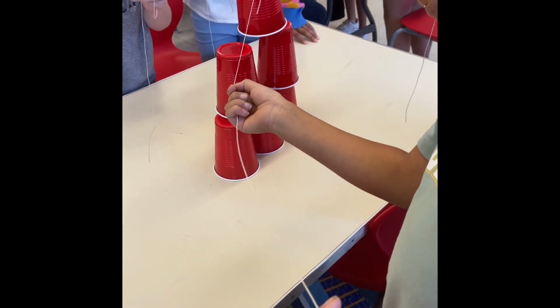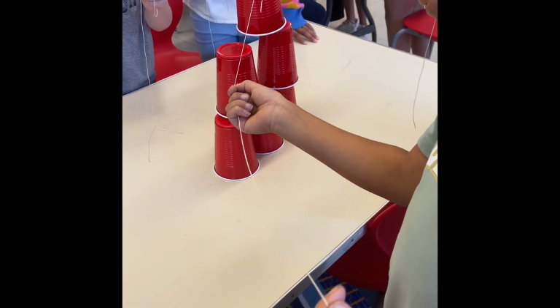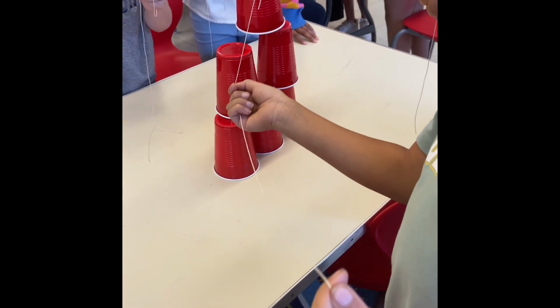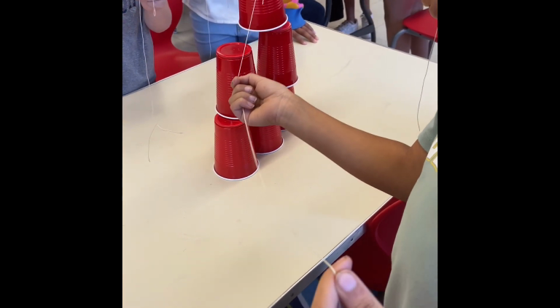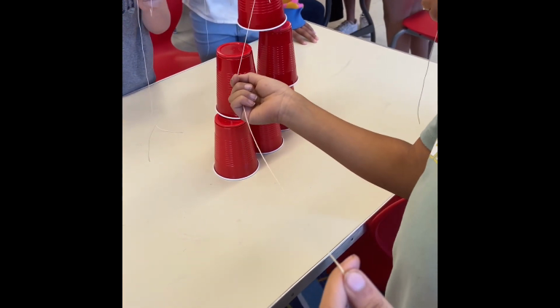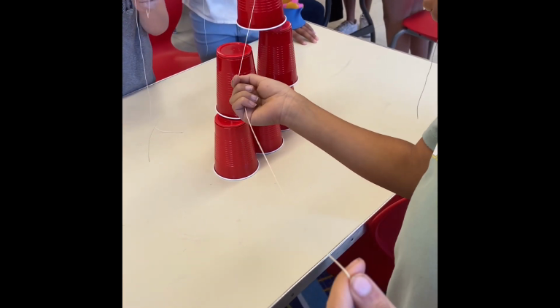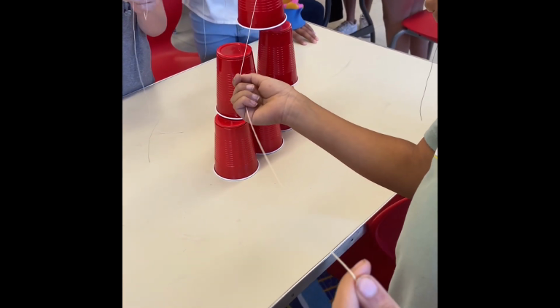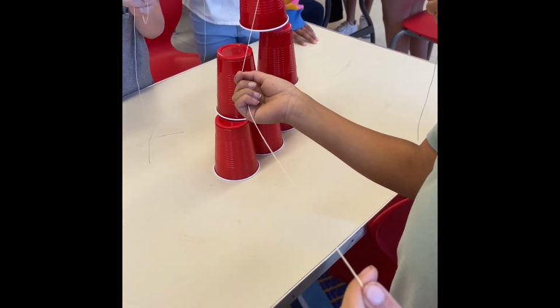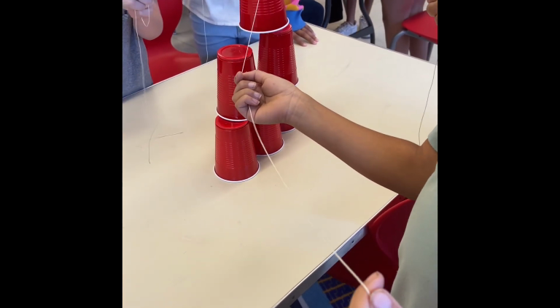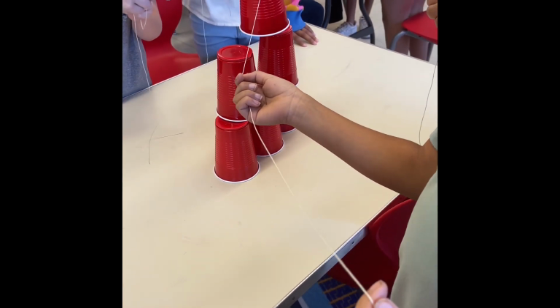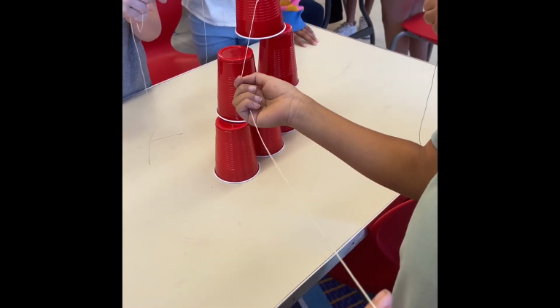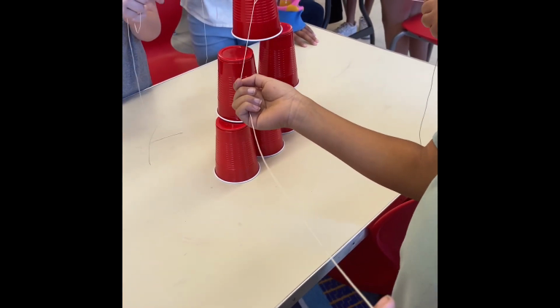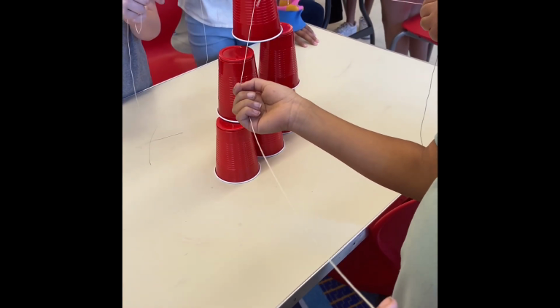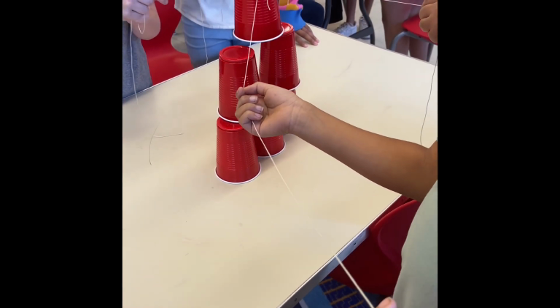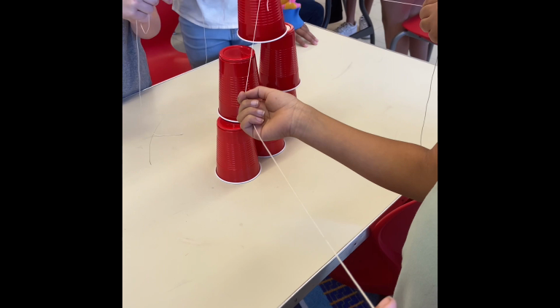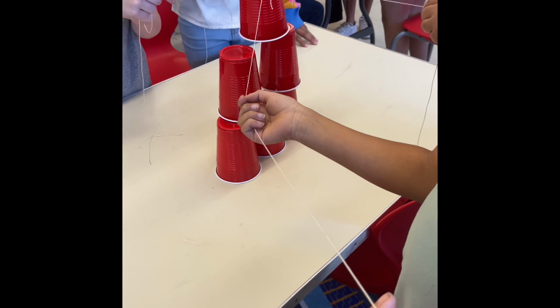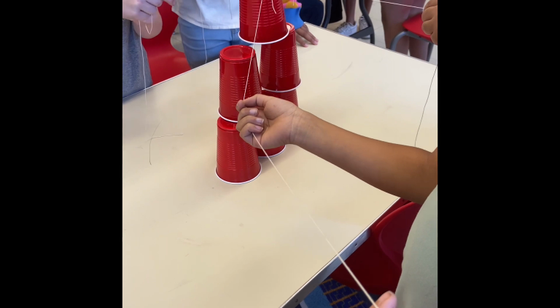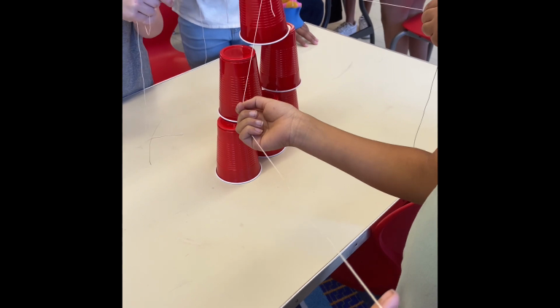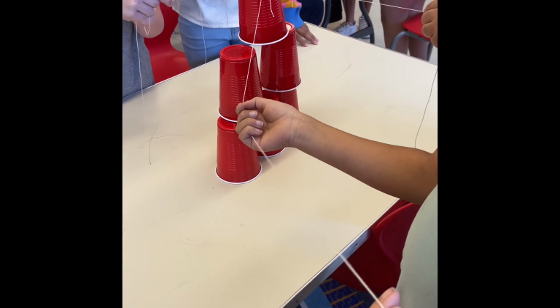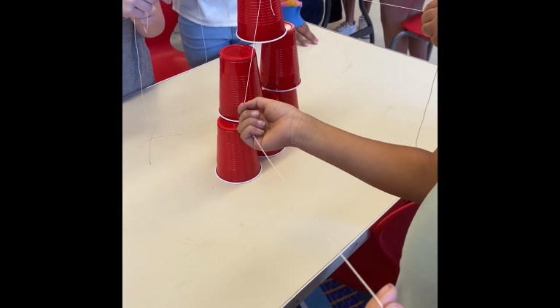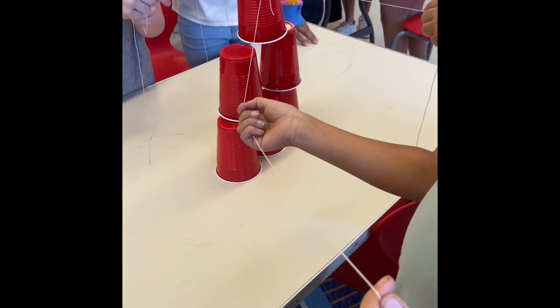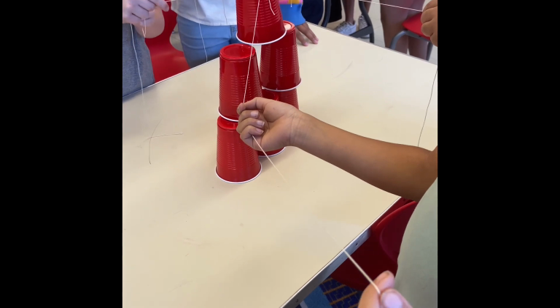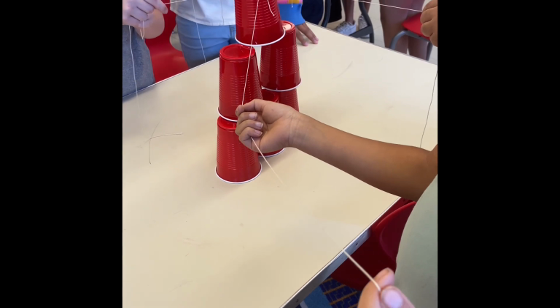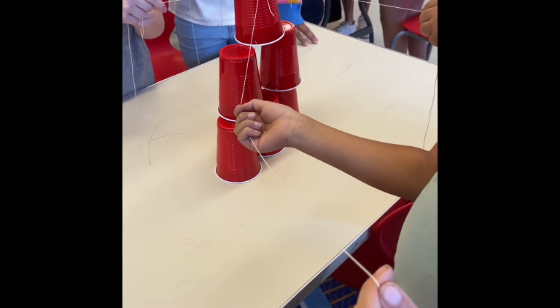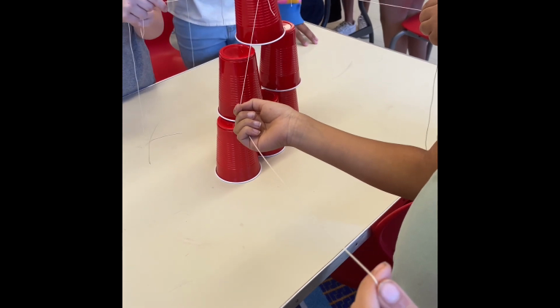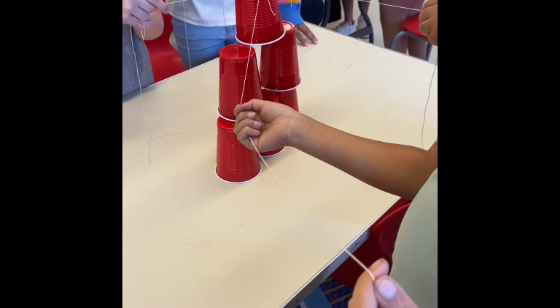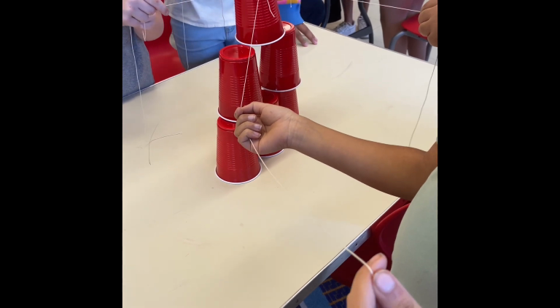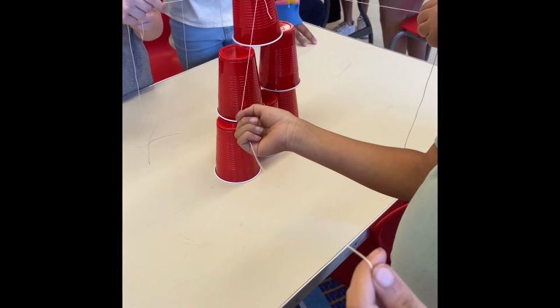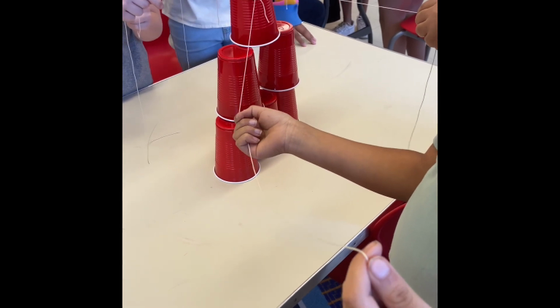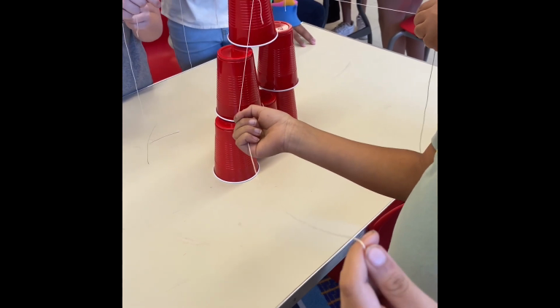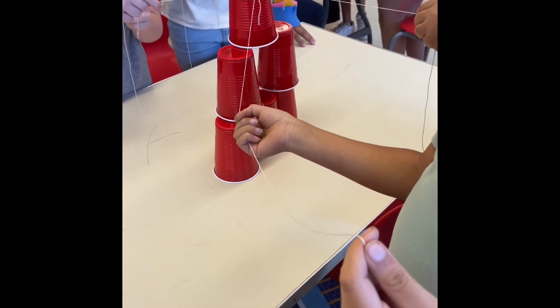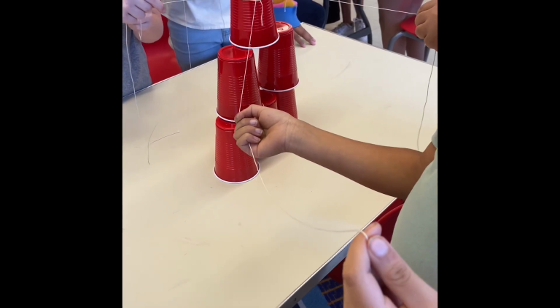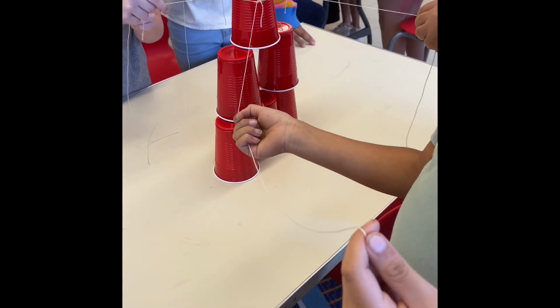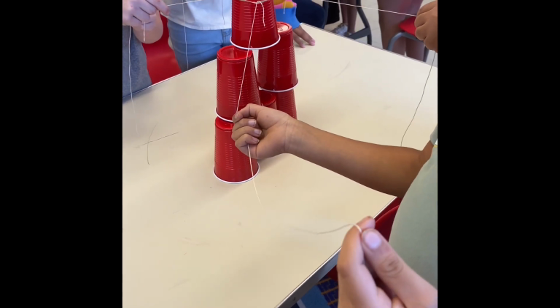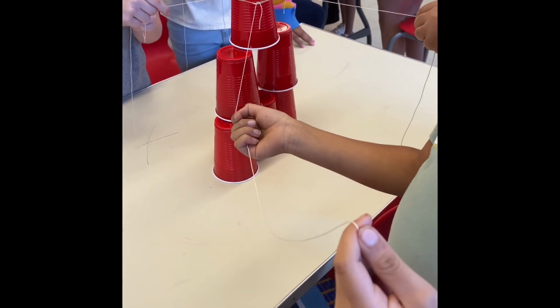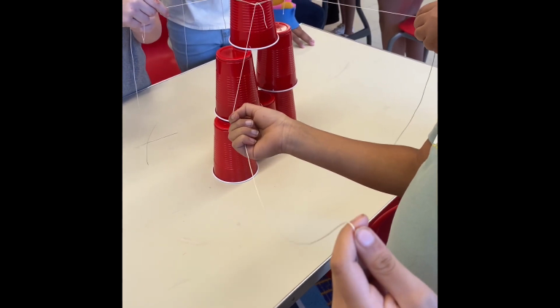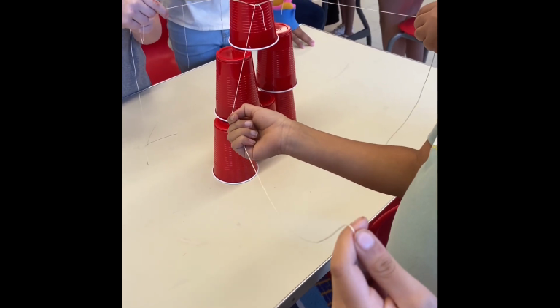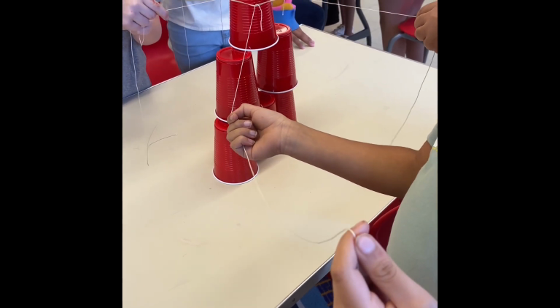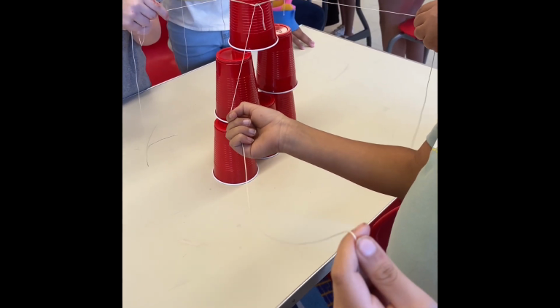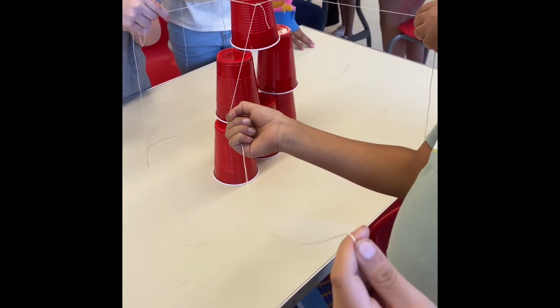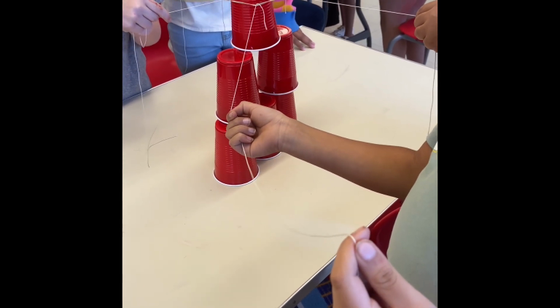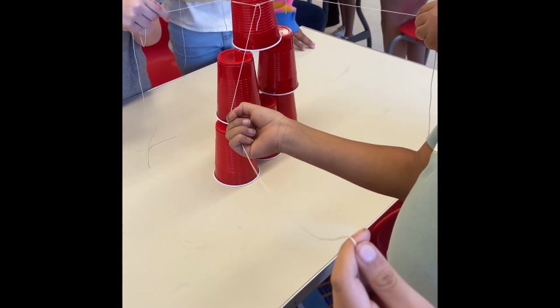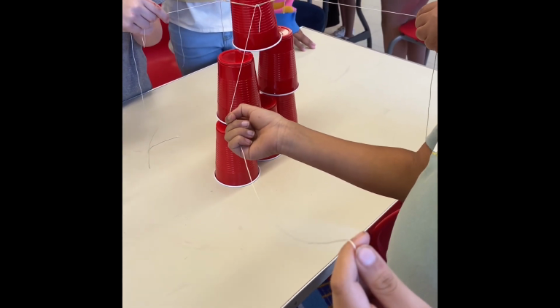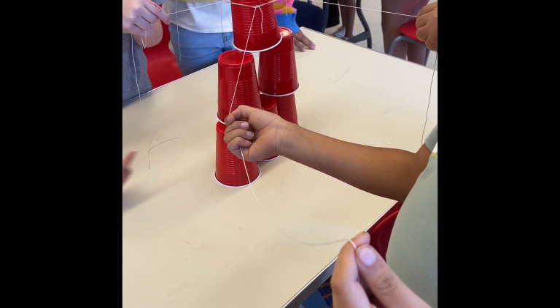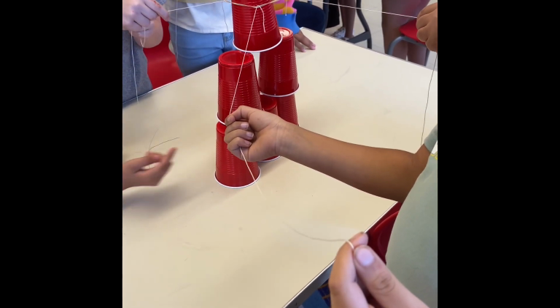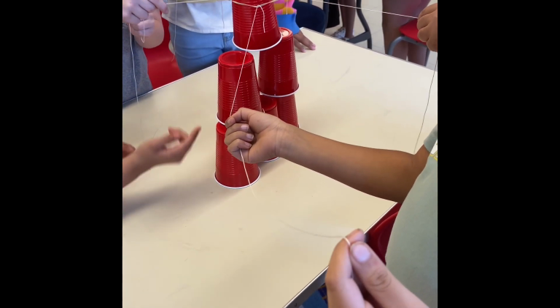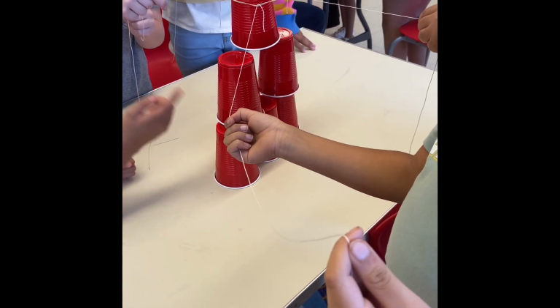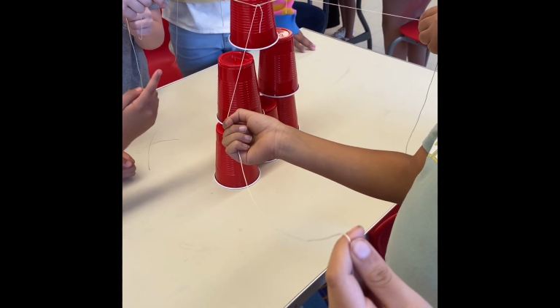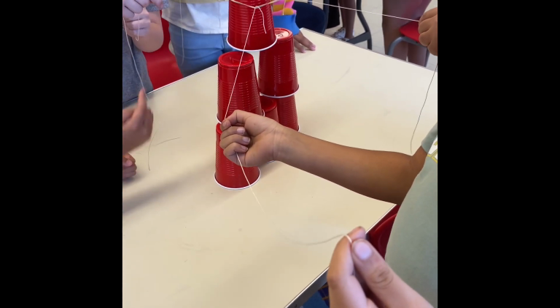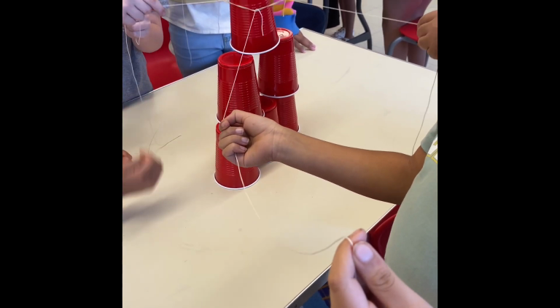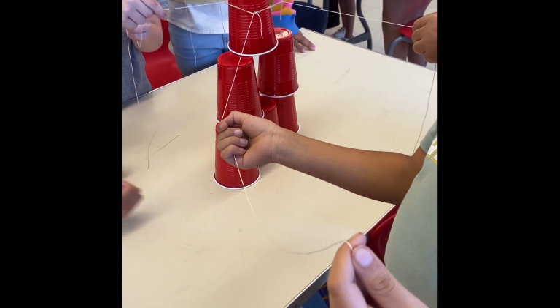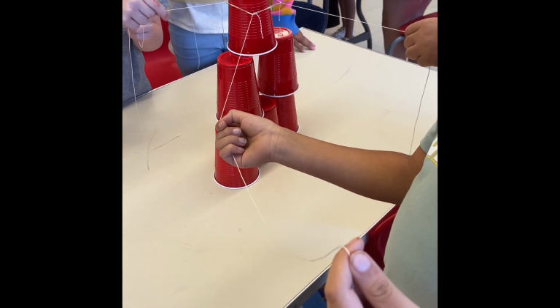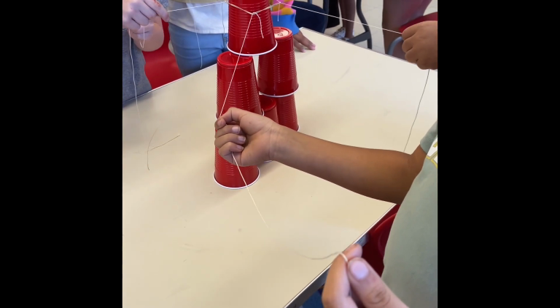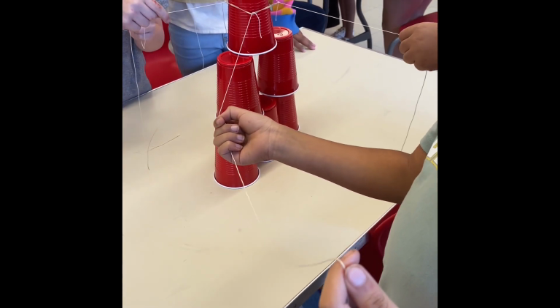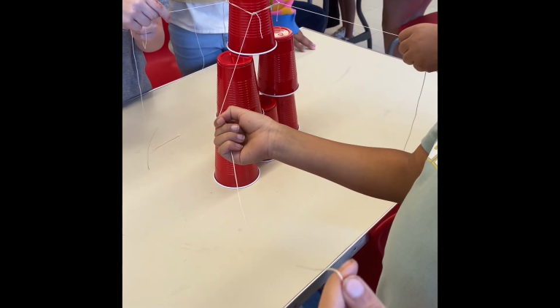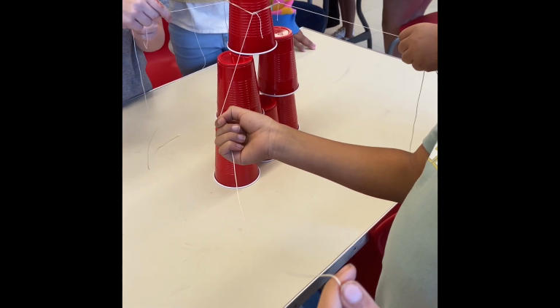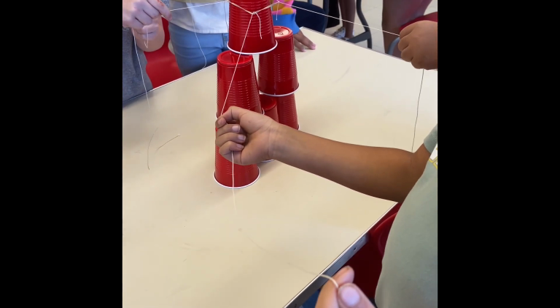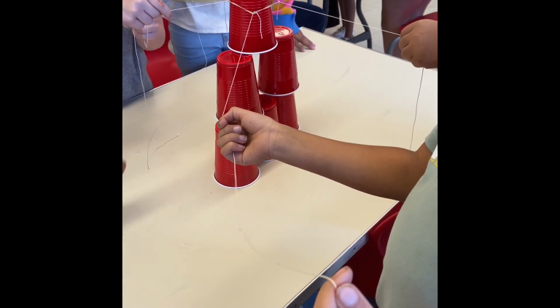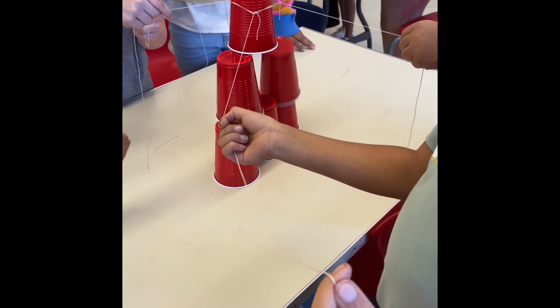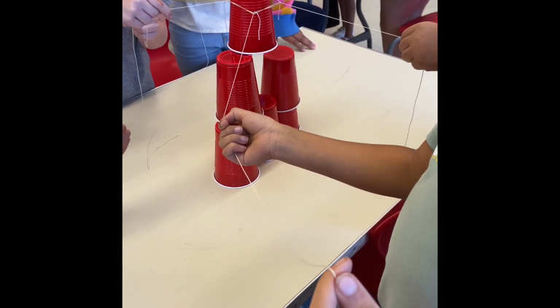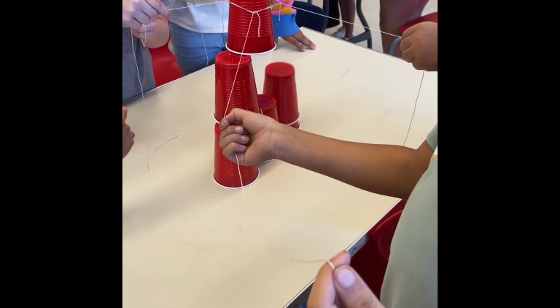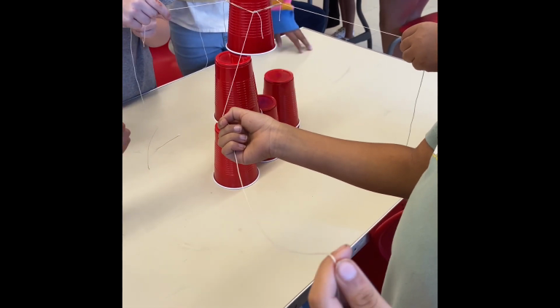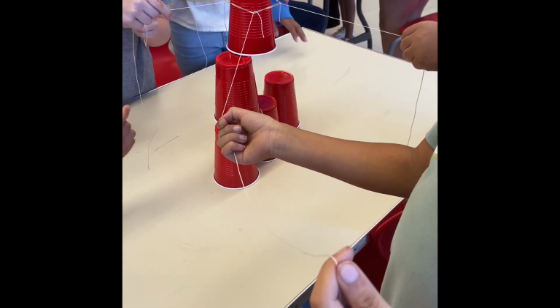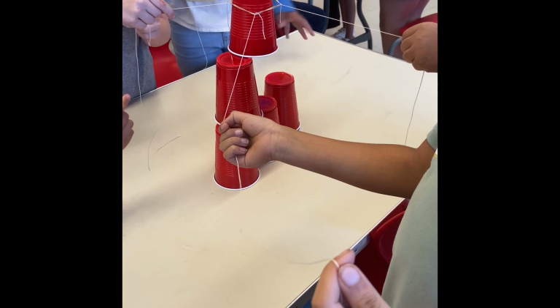Once the cup is in place, if it accidentally falls over, you must put it back in place with the rubber band and not your hand.